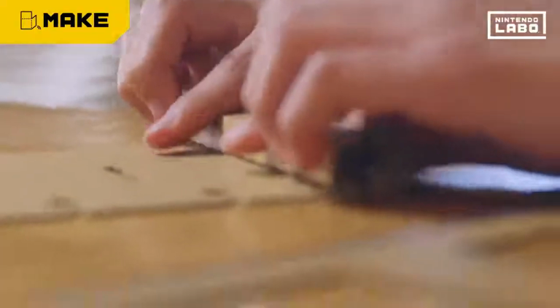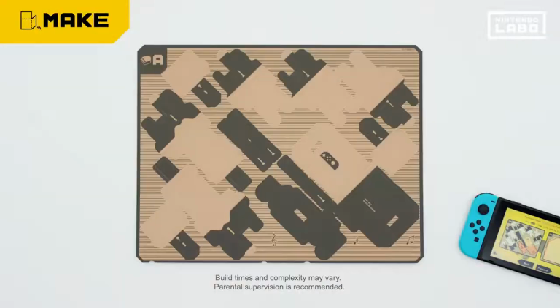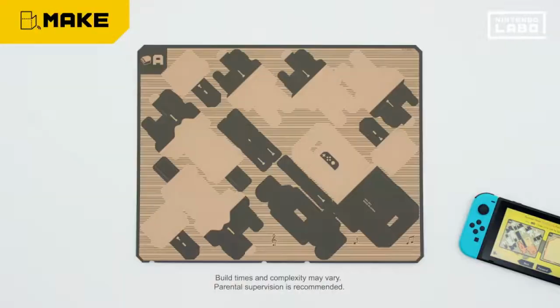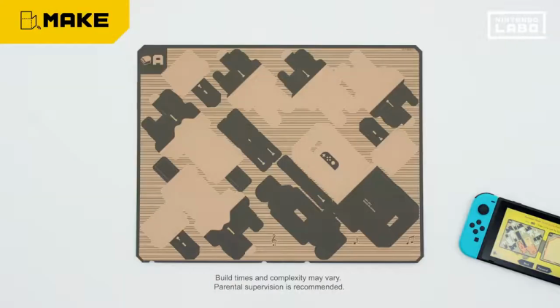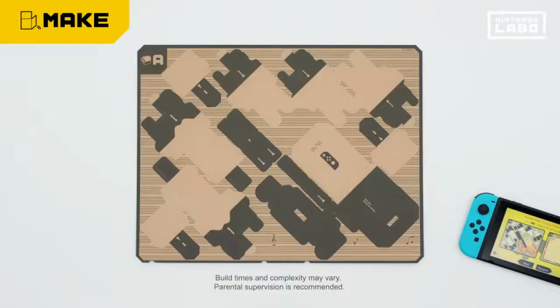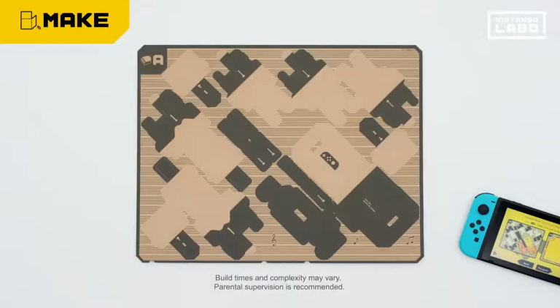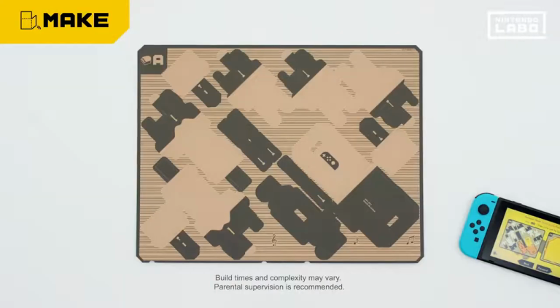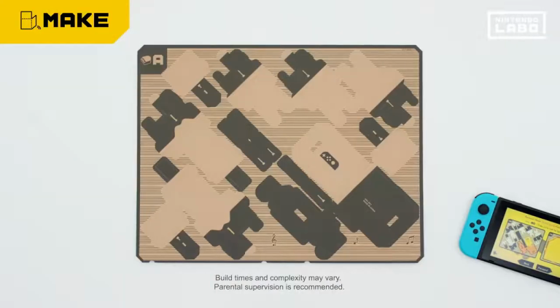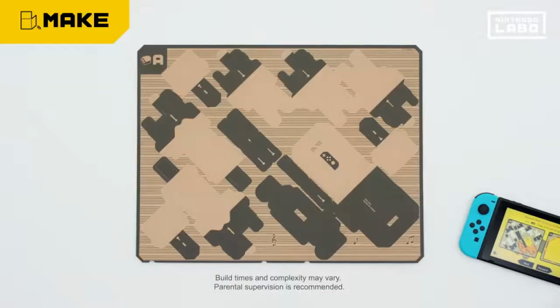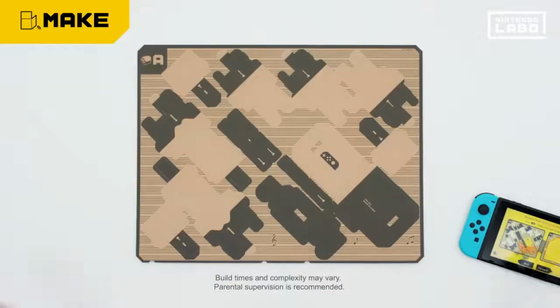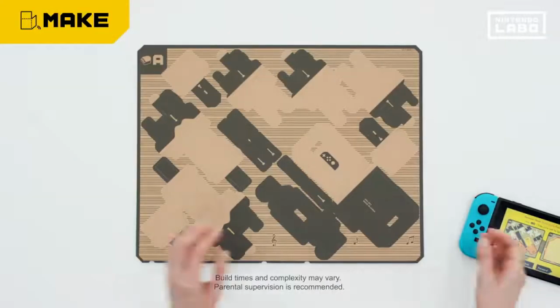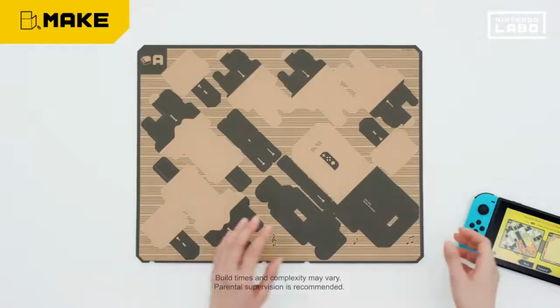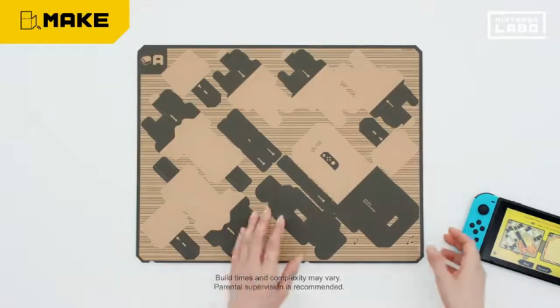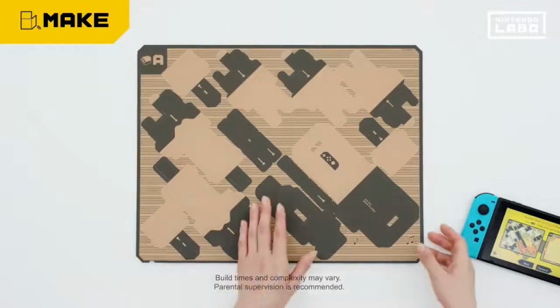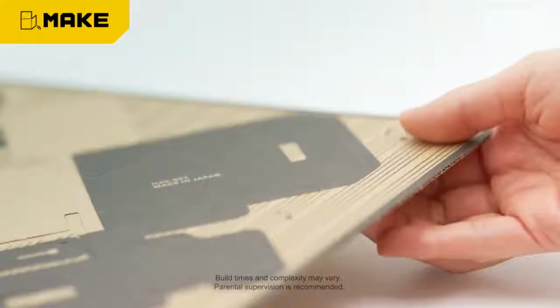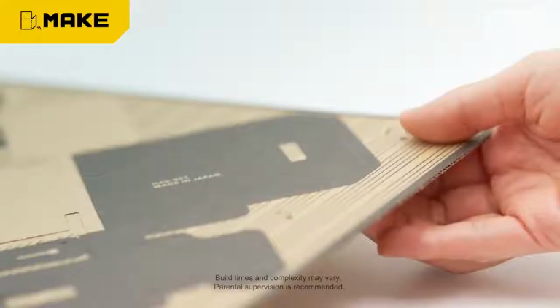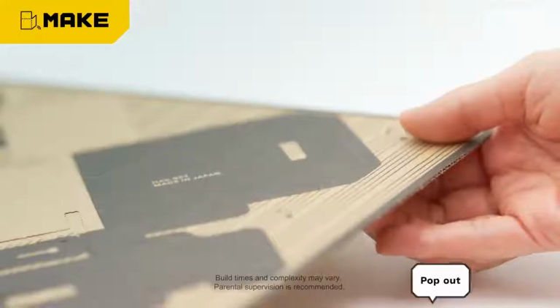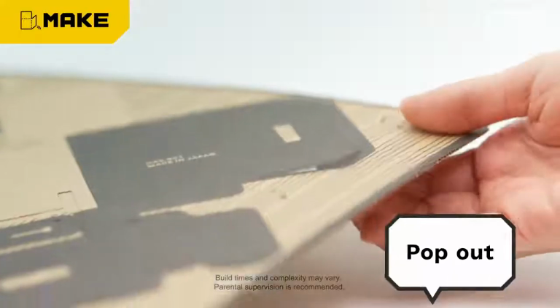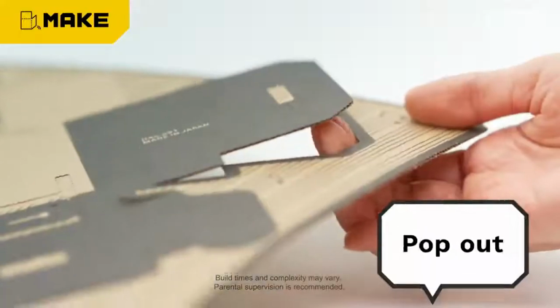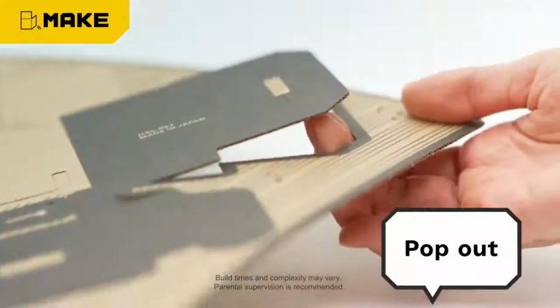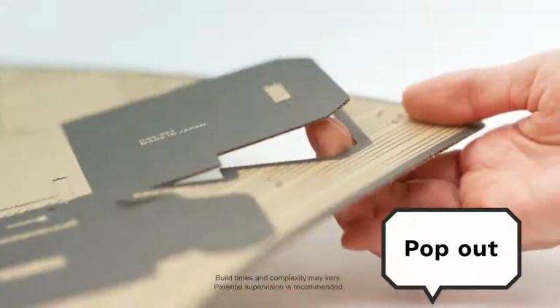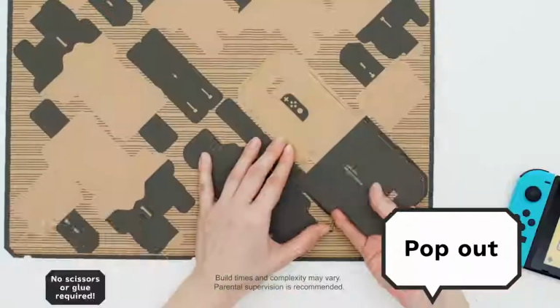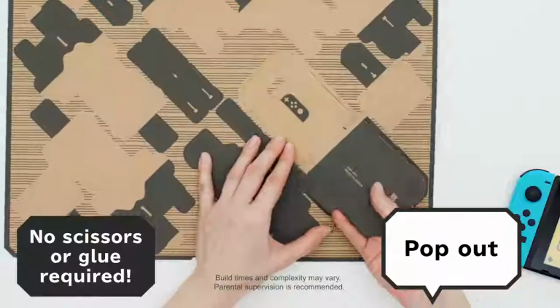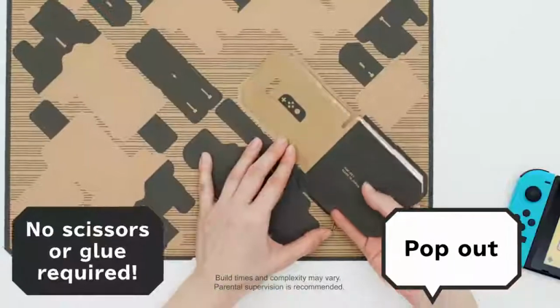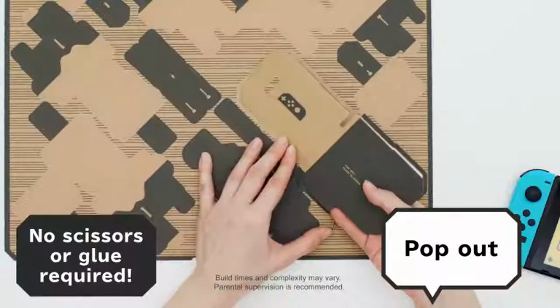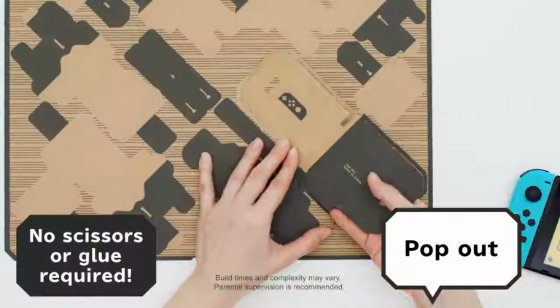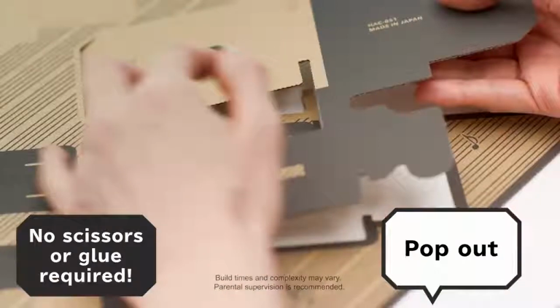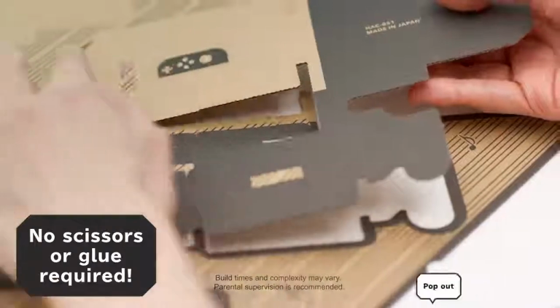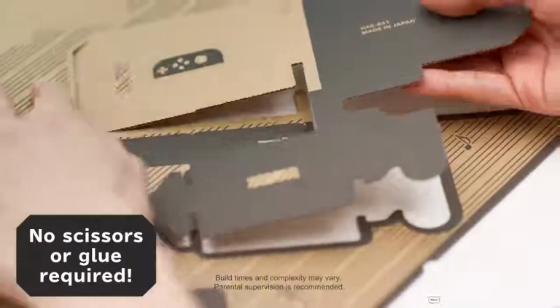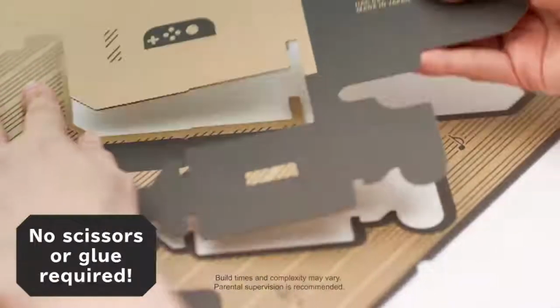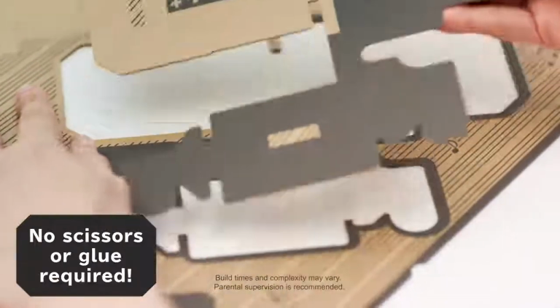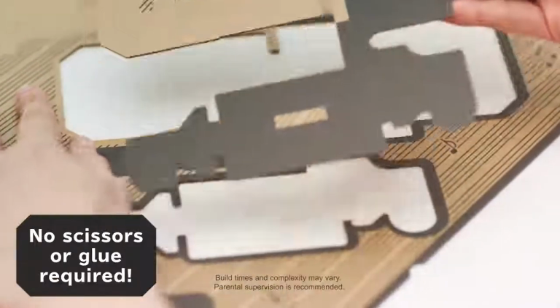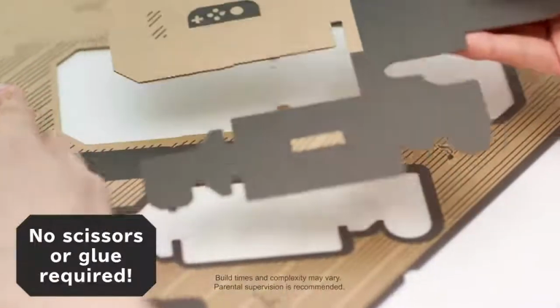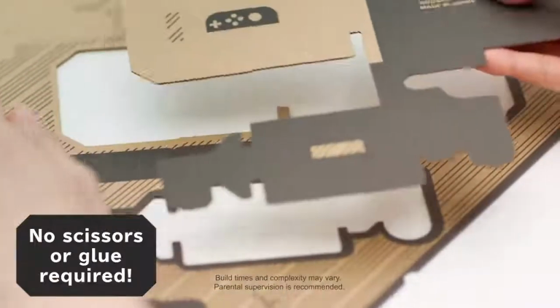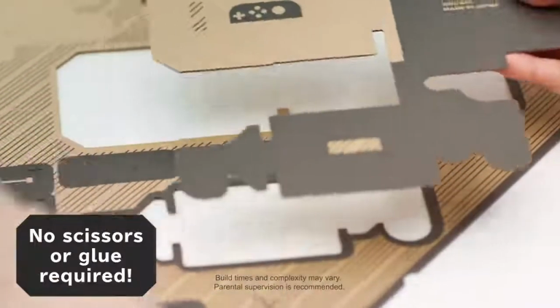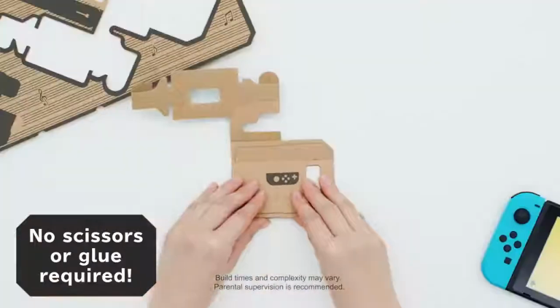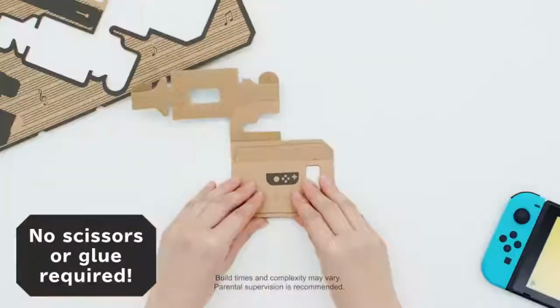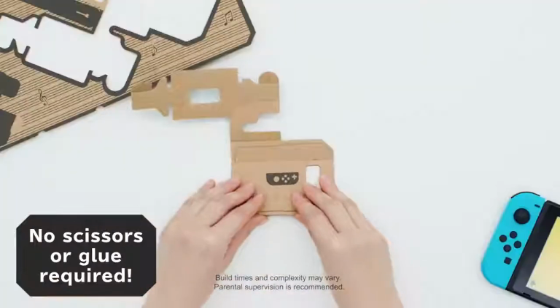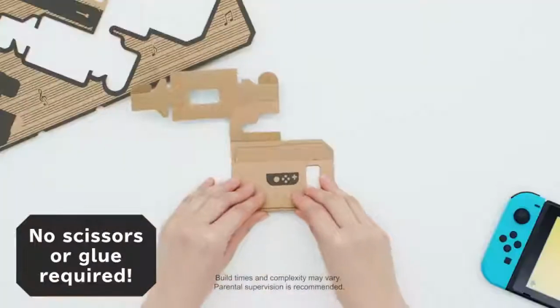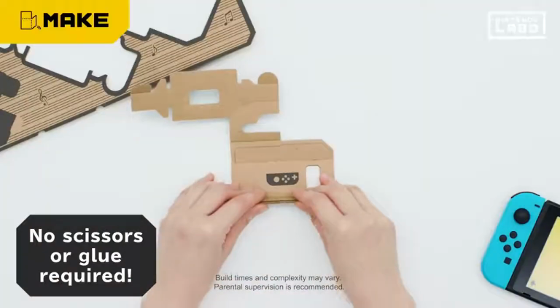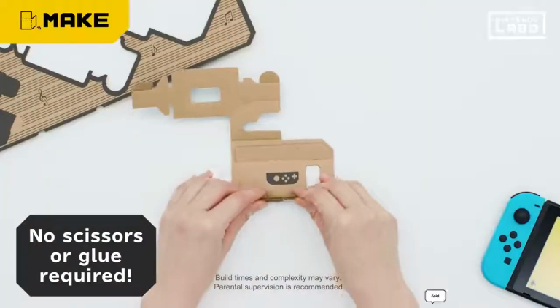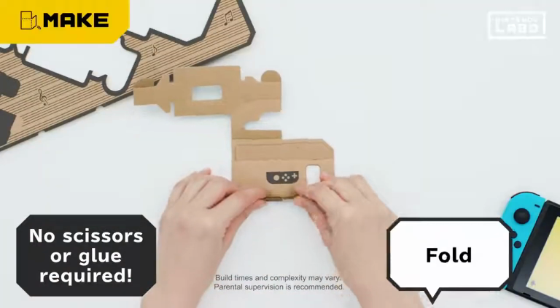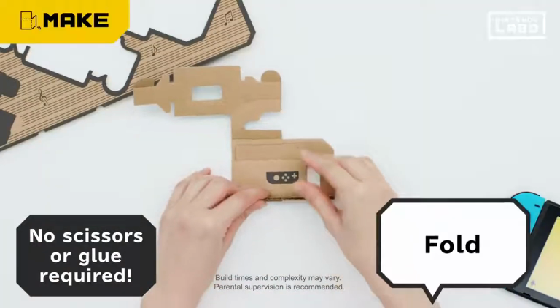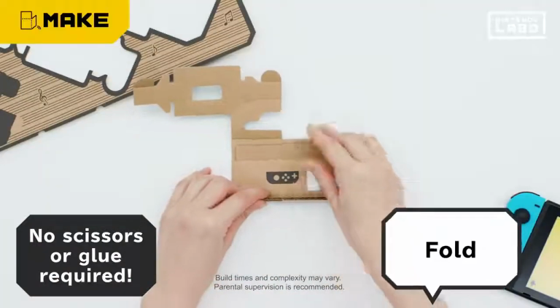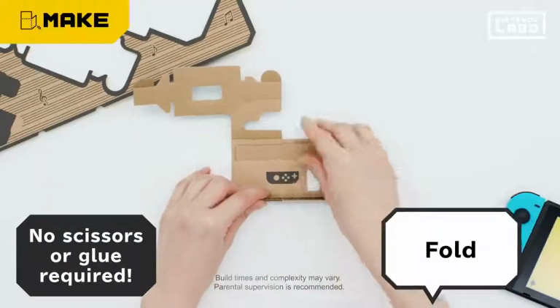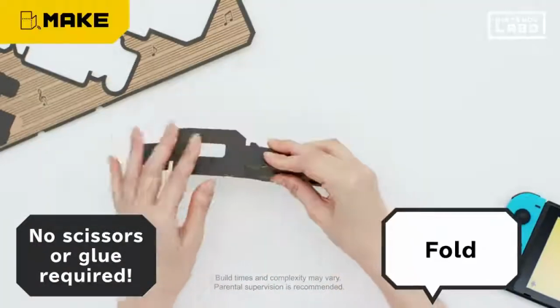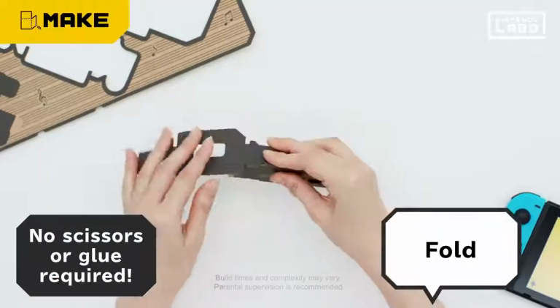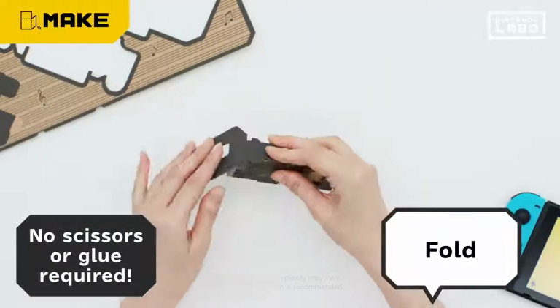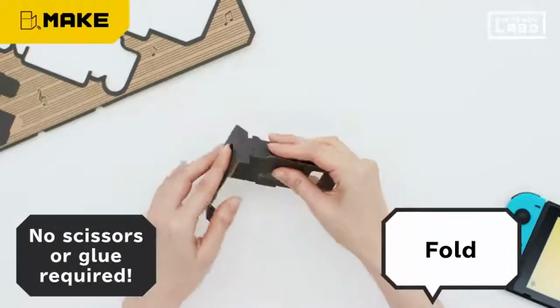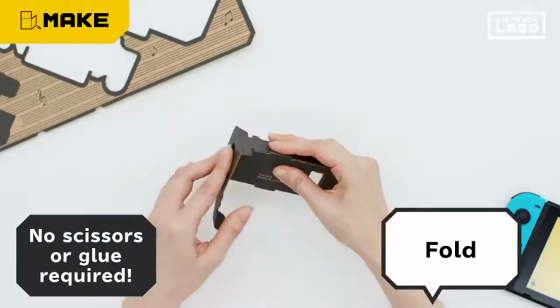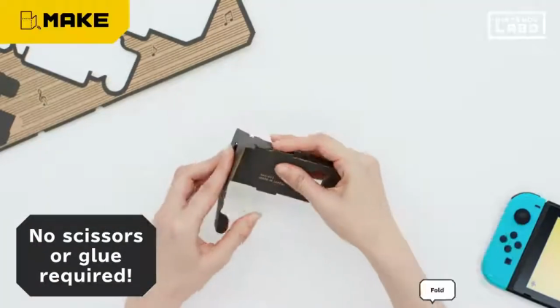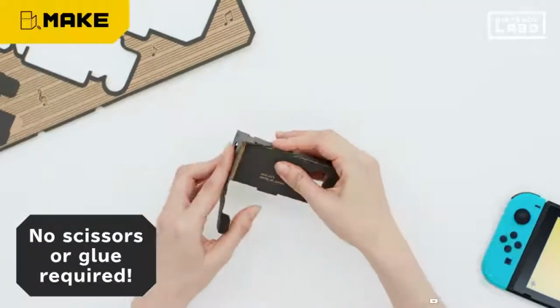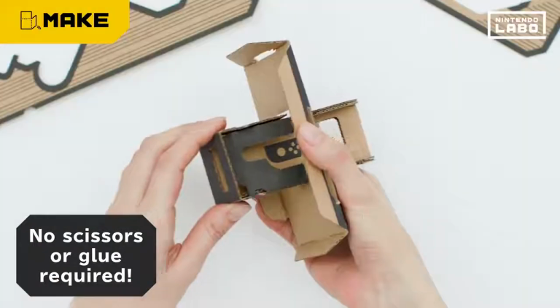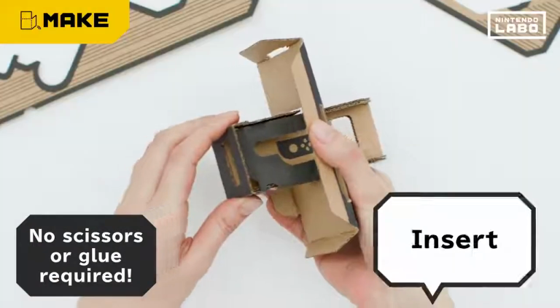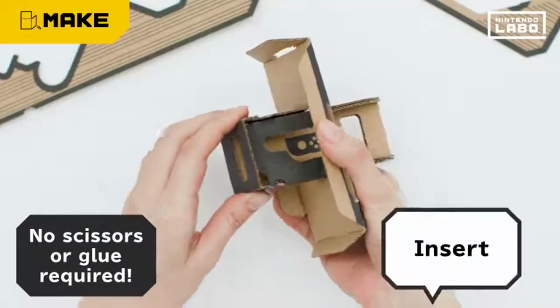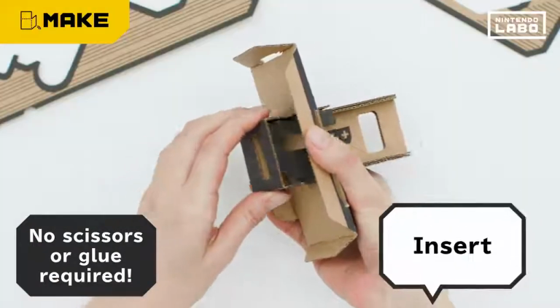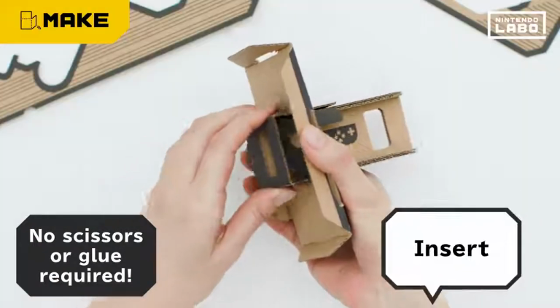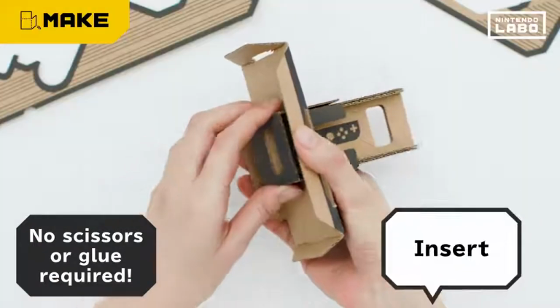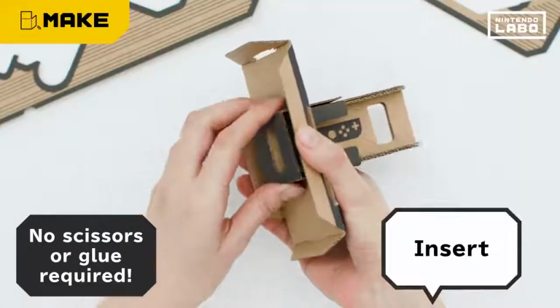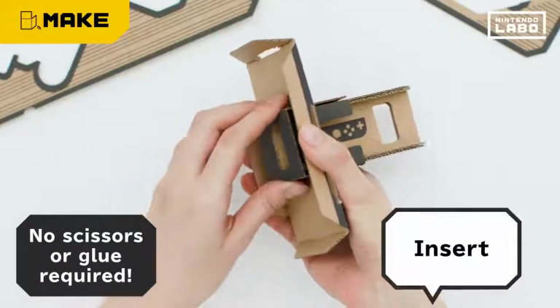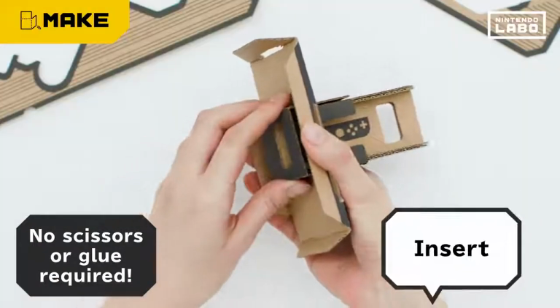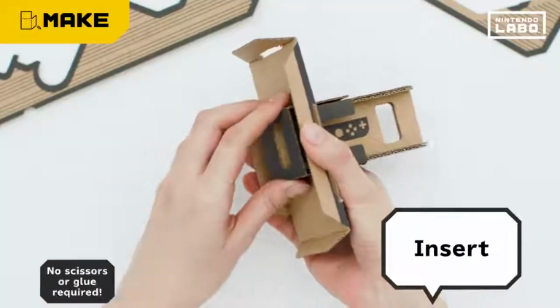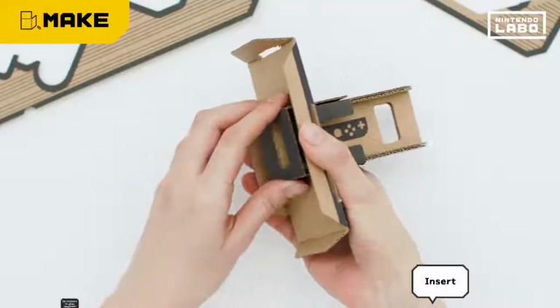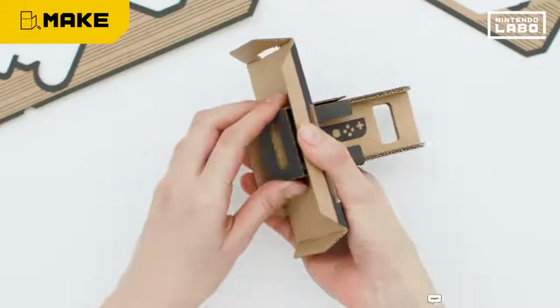Getting started is simple. Just pop out the perforated sections of sheets, fold, and then slot them together.